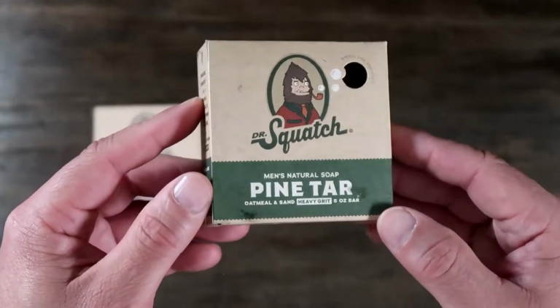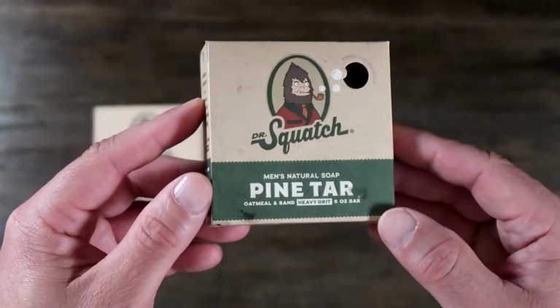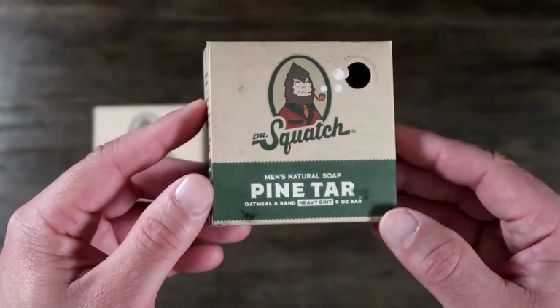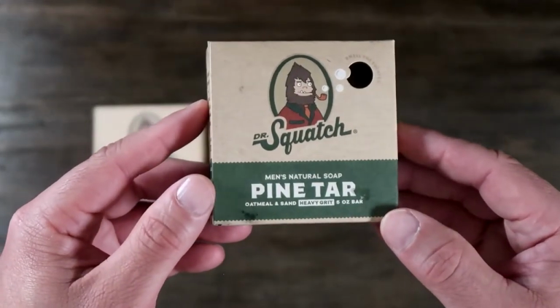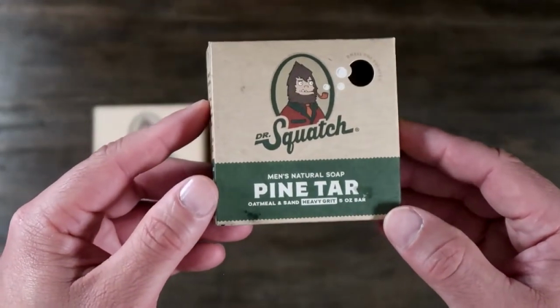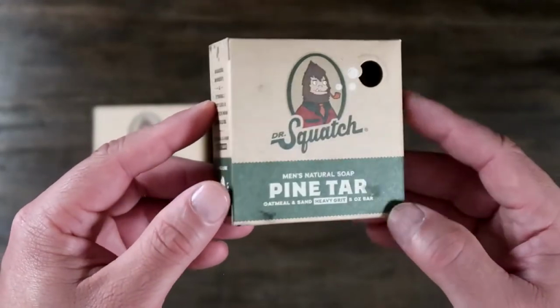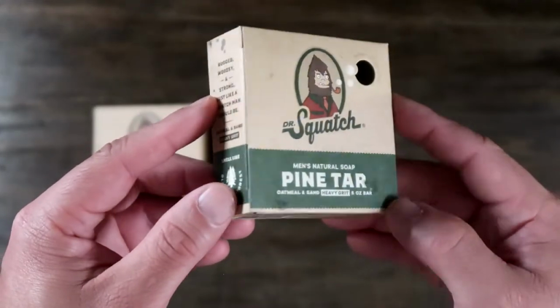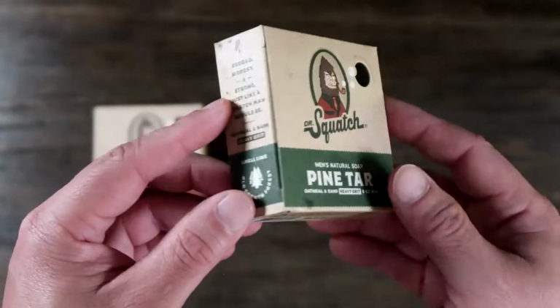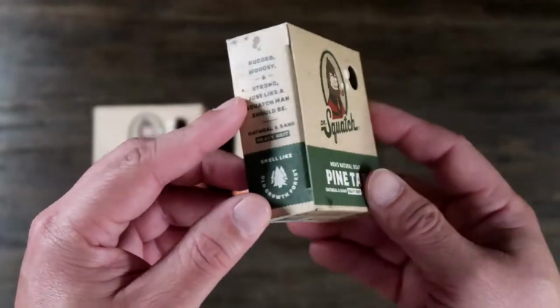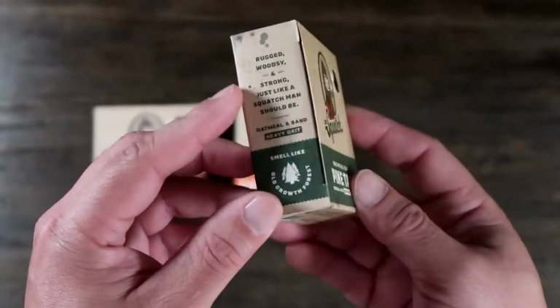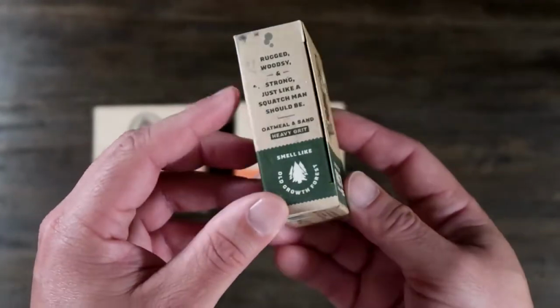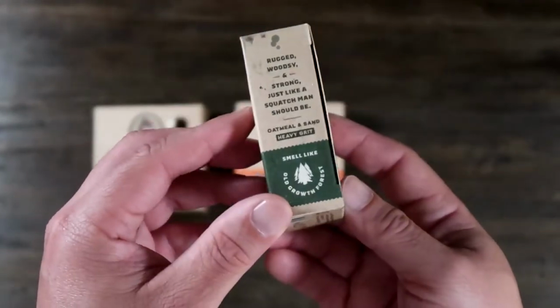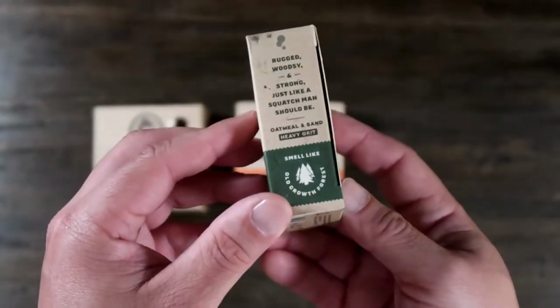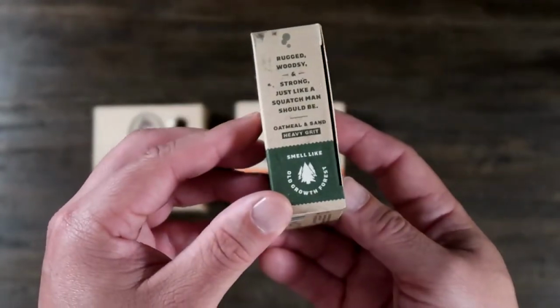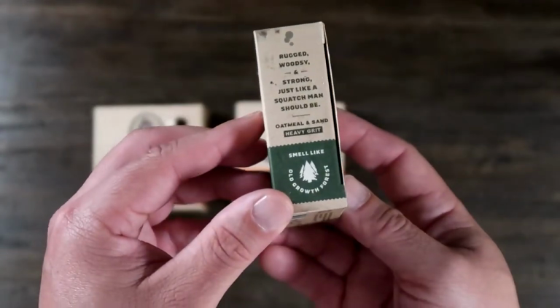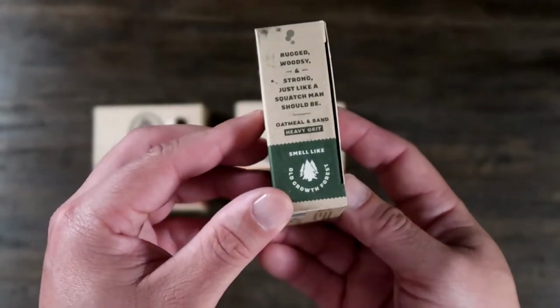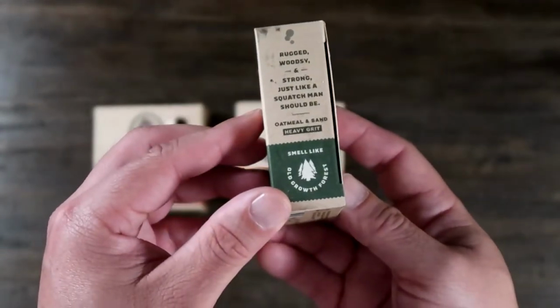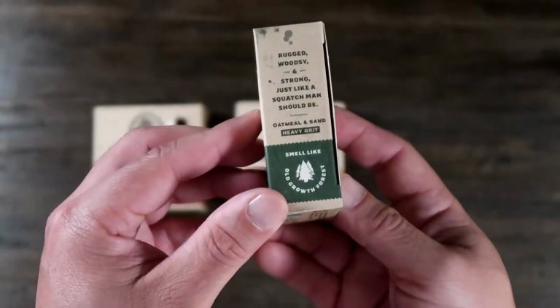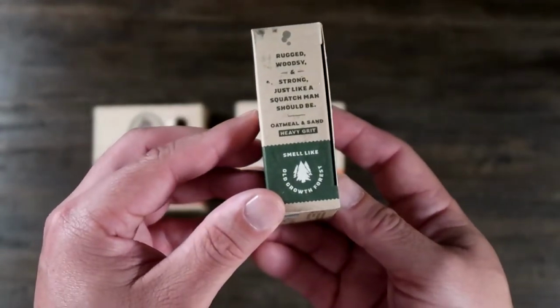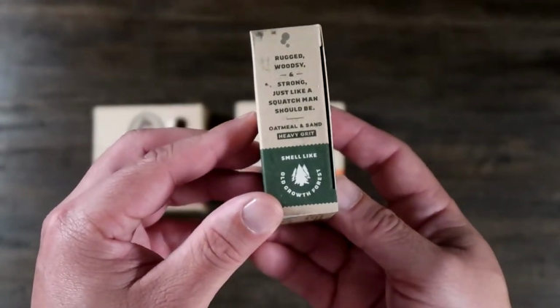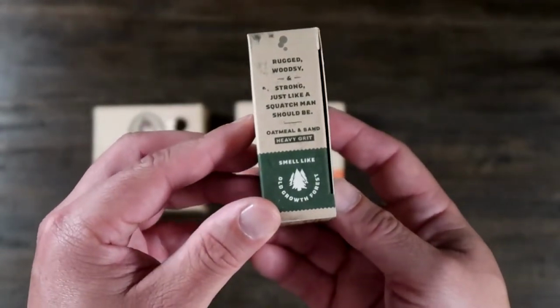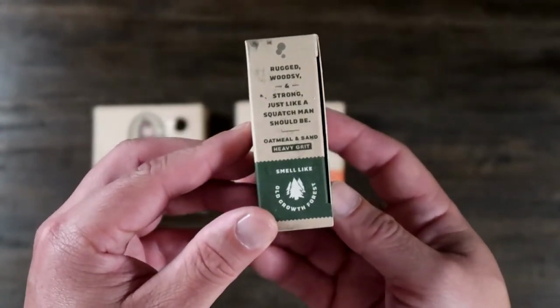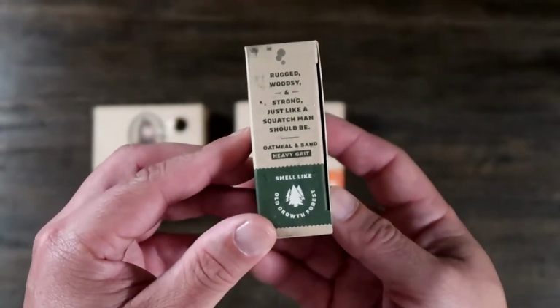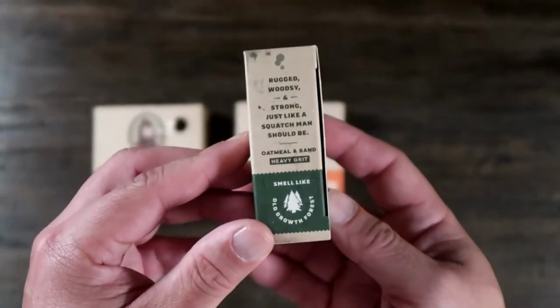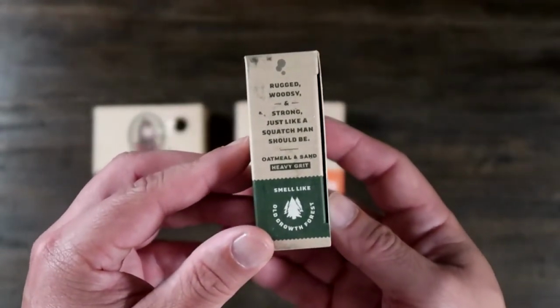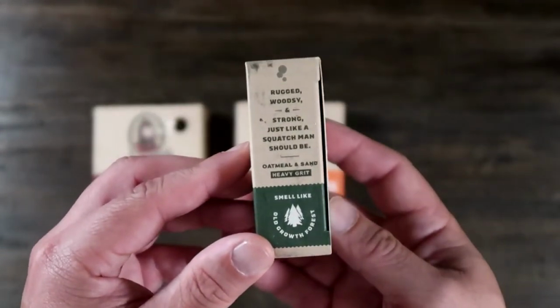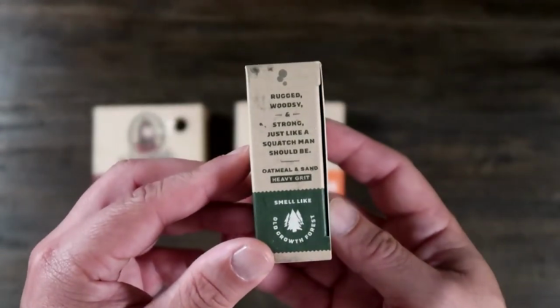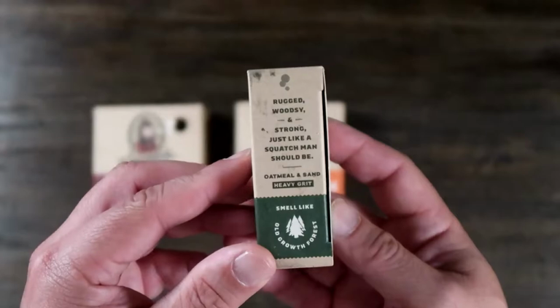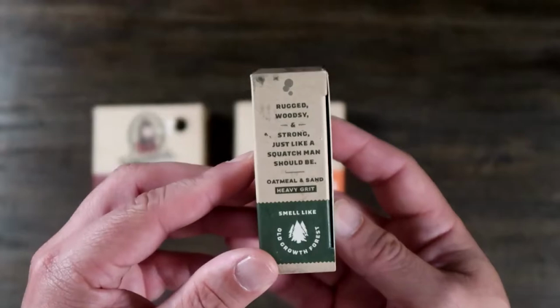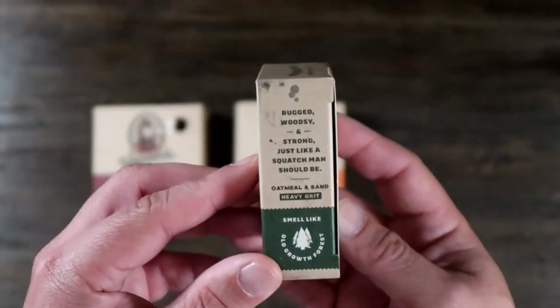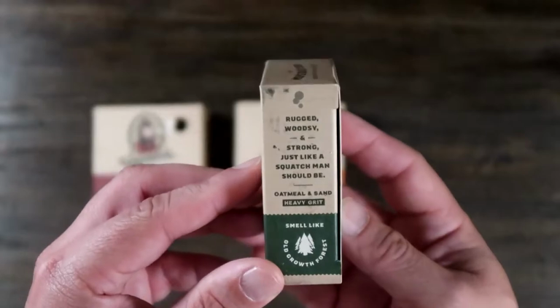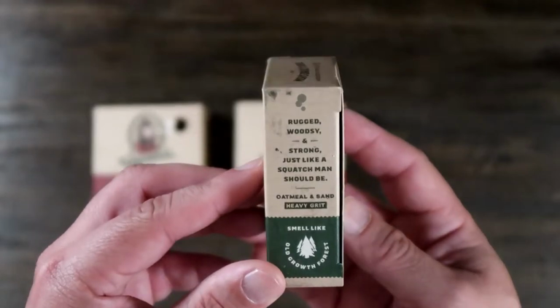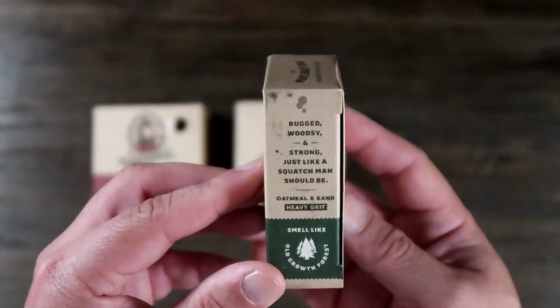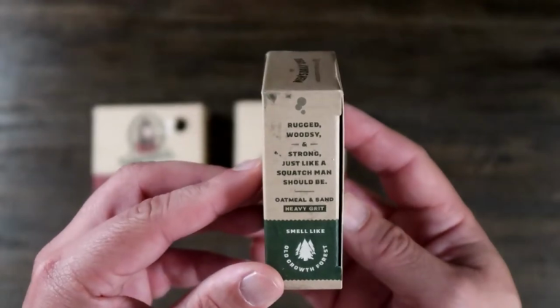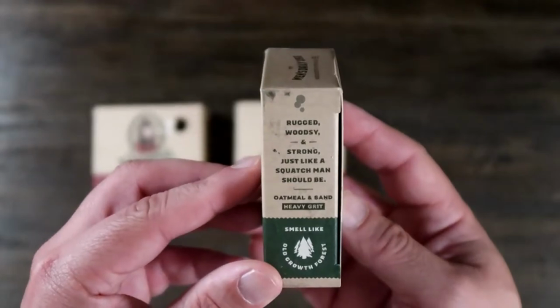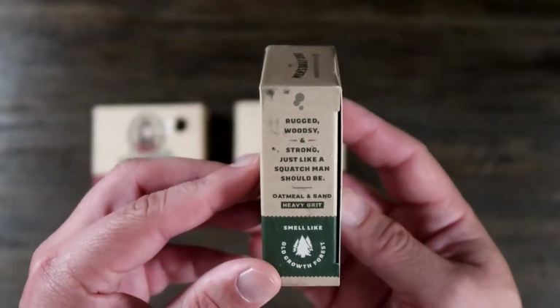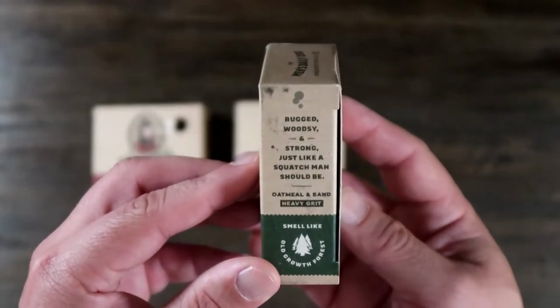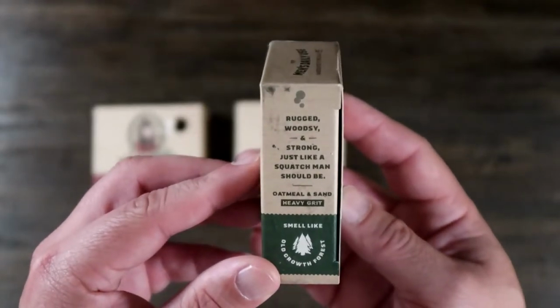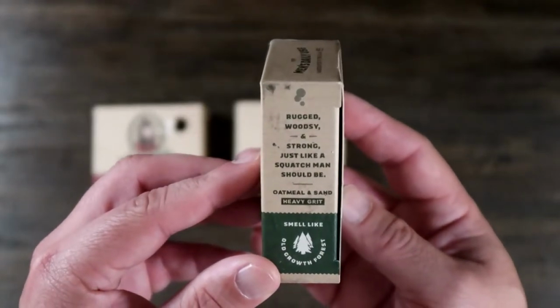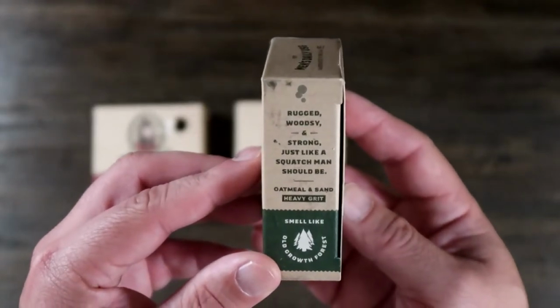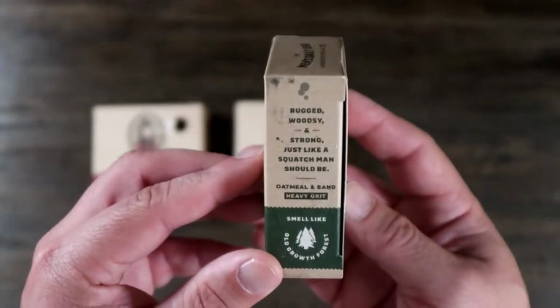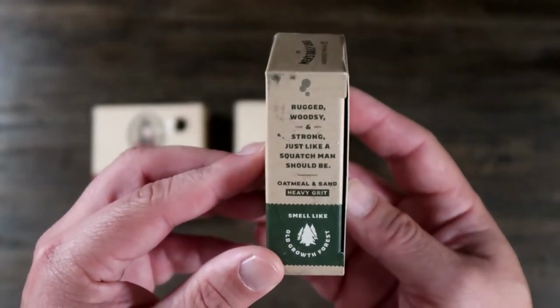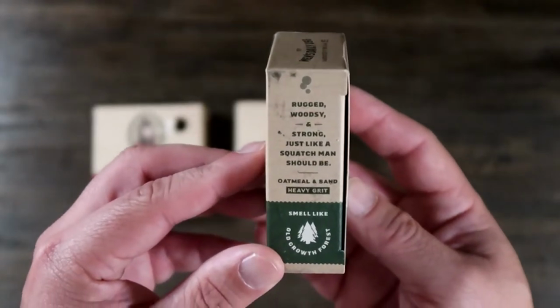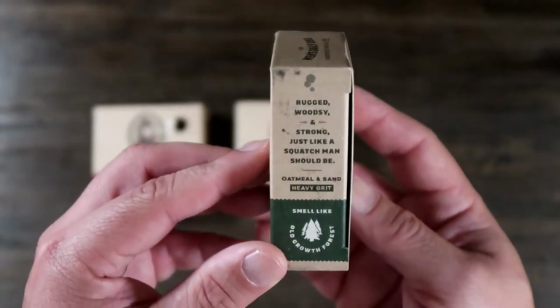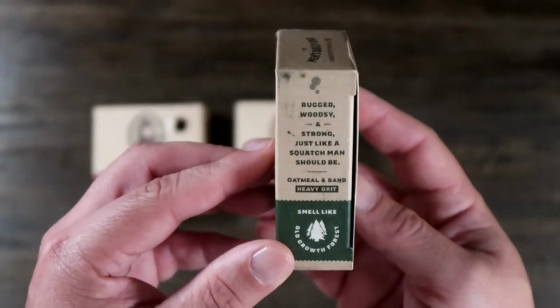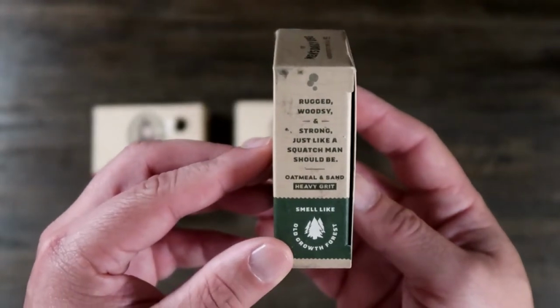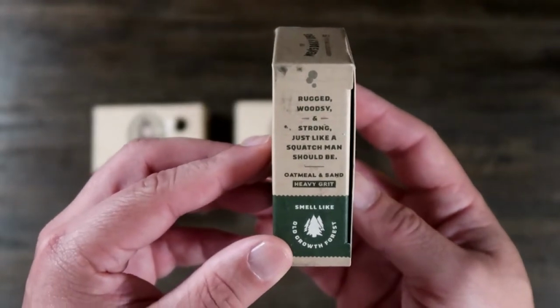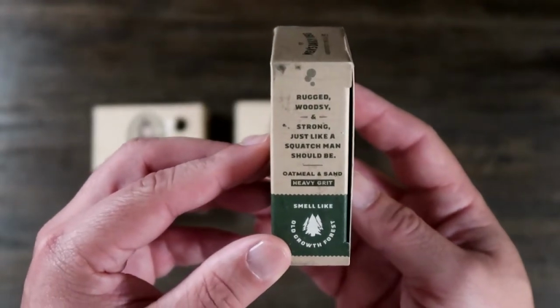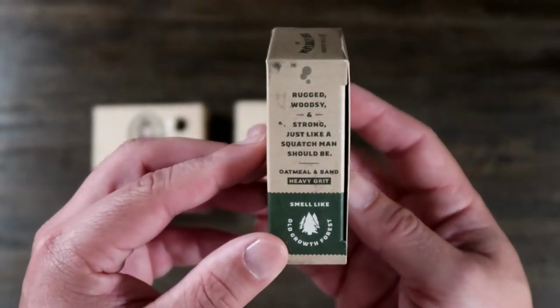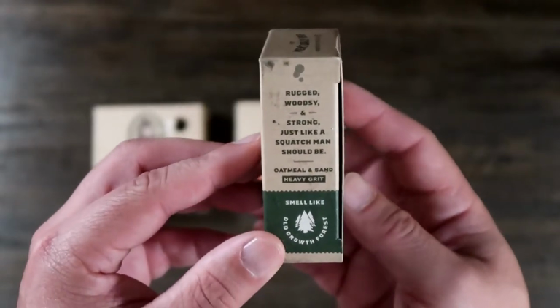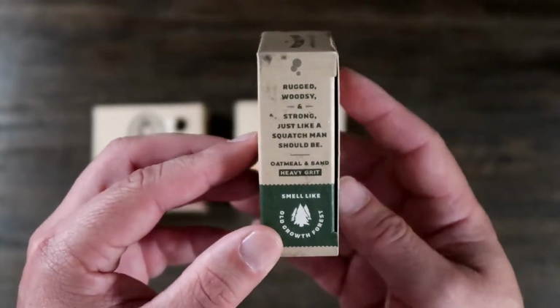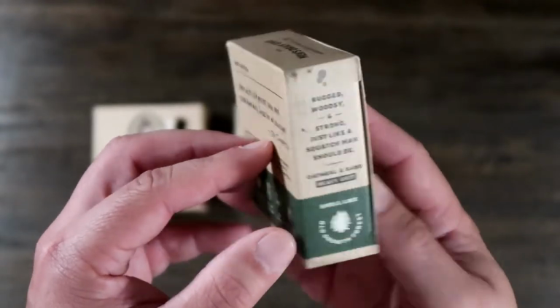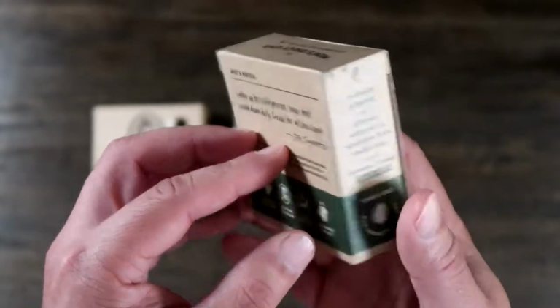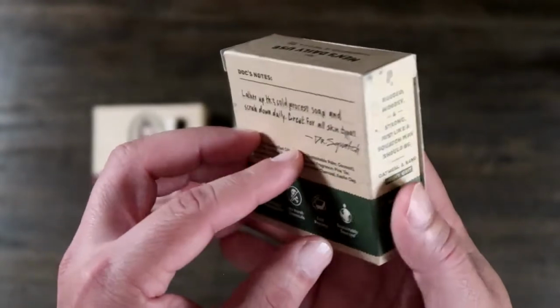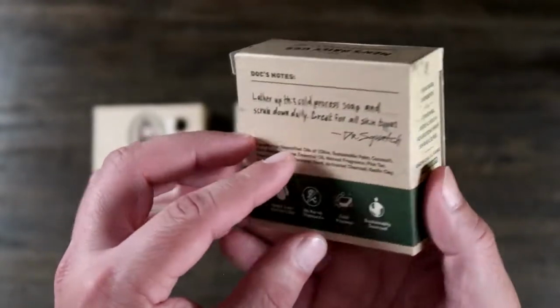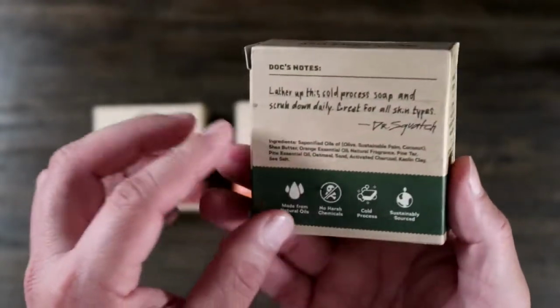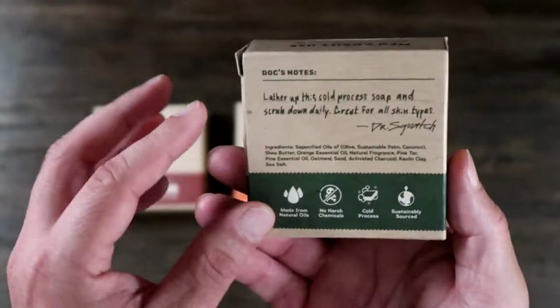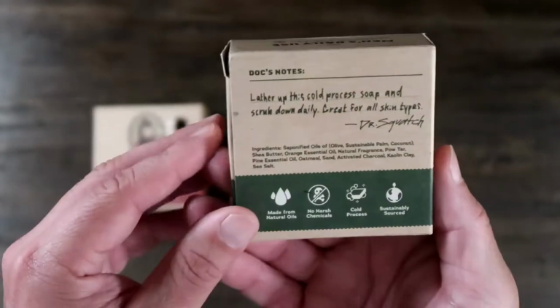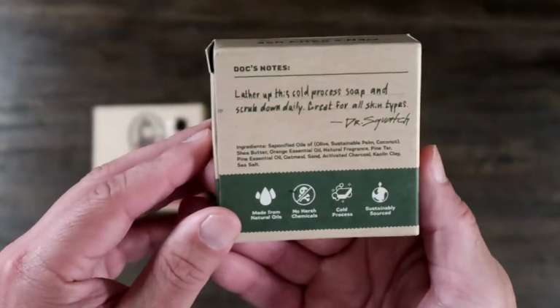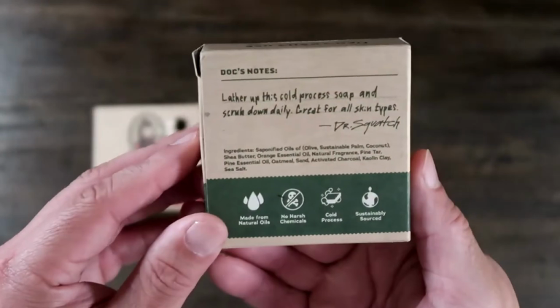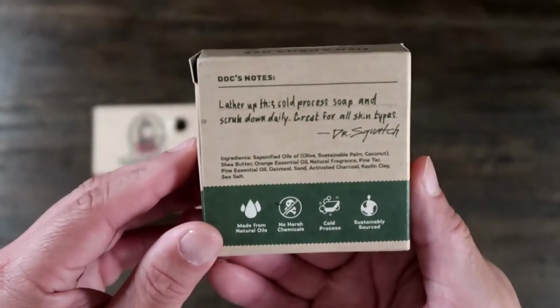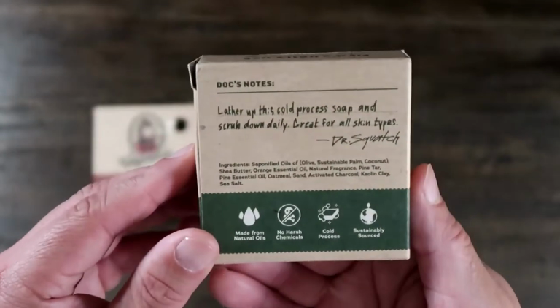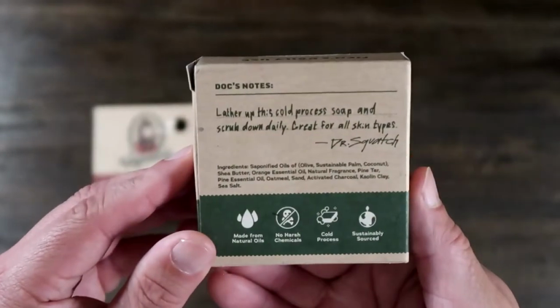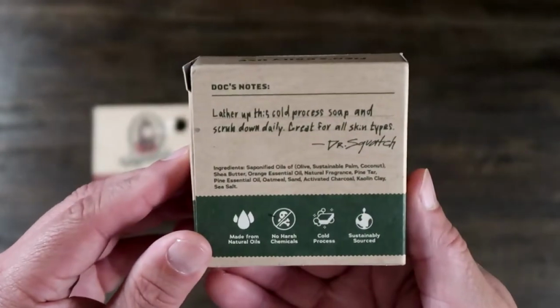I got the three-pack bundle, which includes the pine tar, cedar citrus, and bay rum.